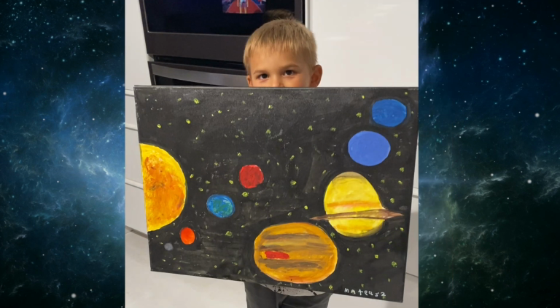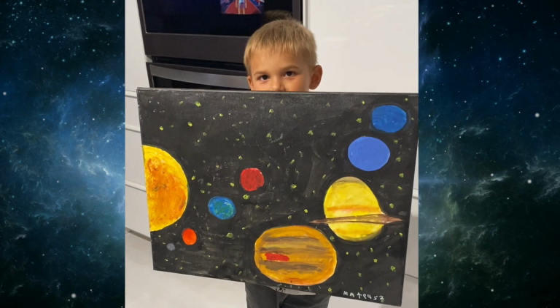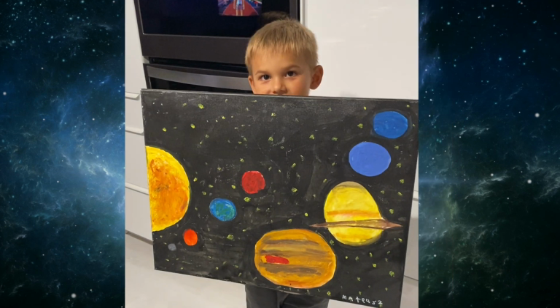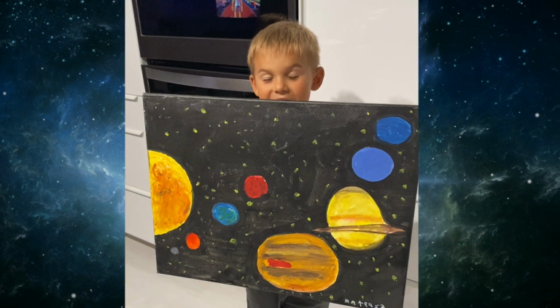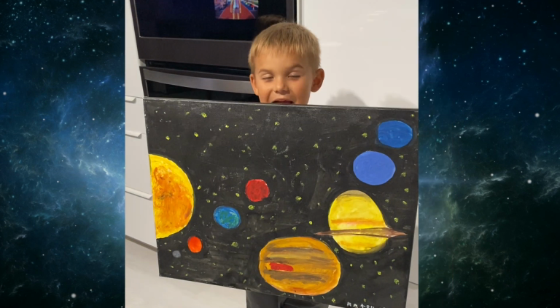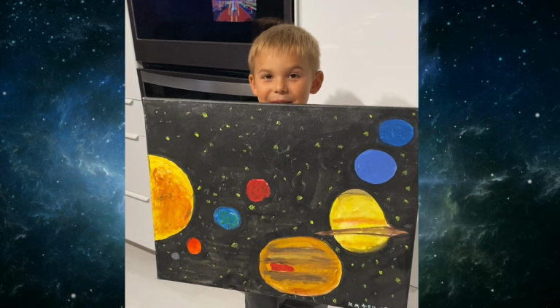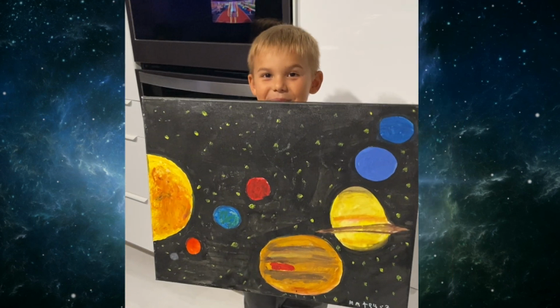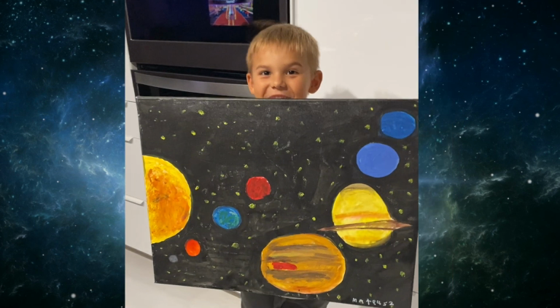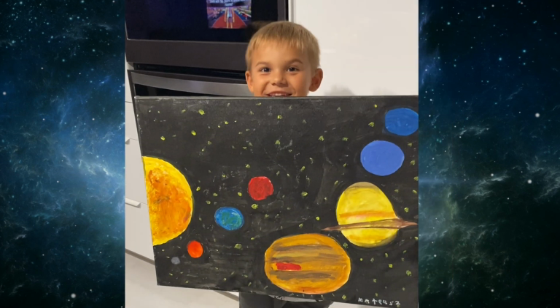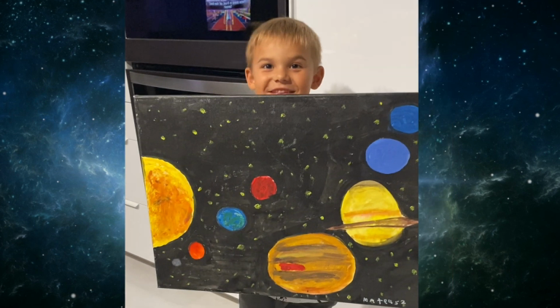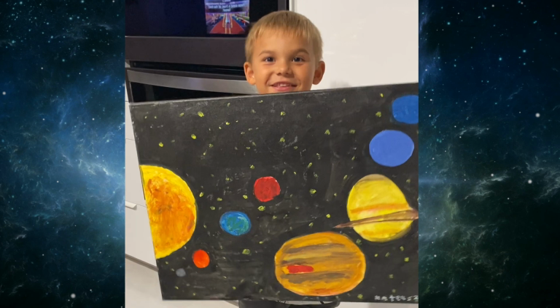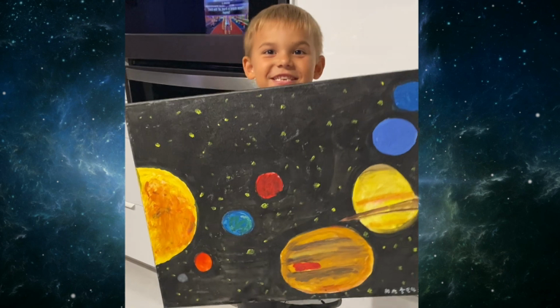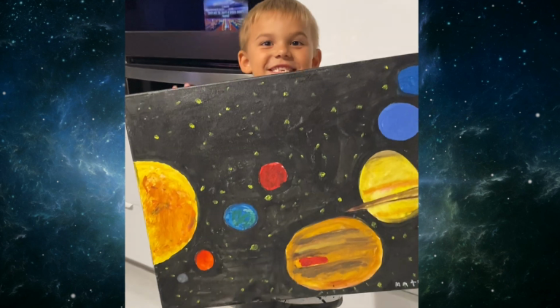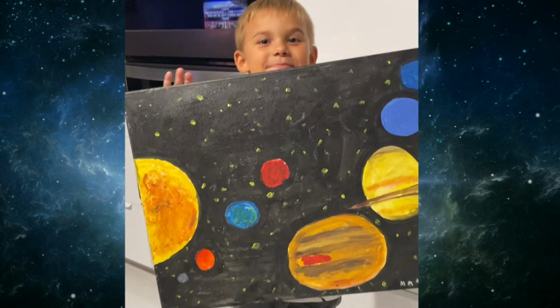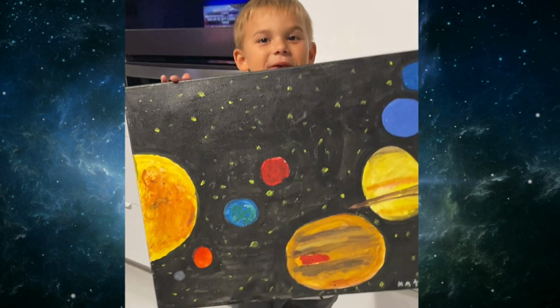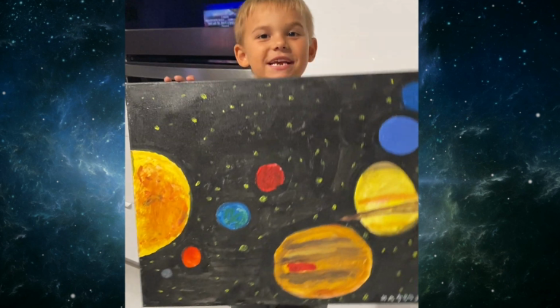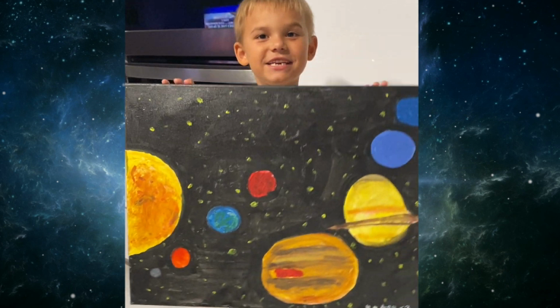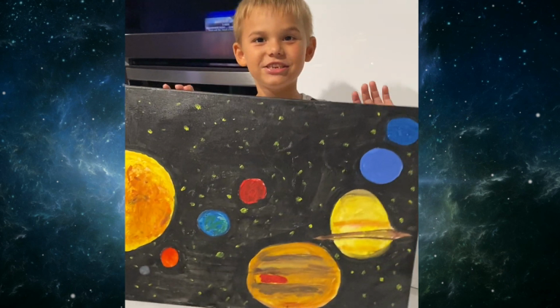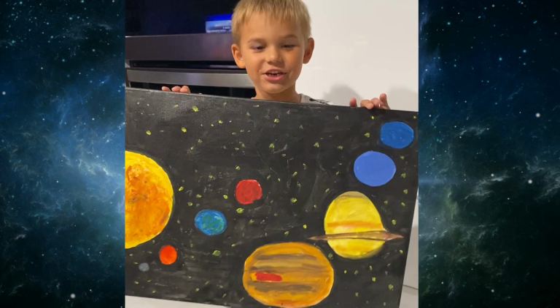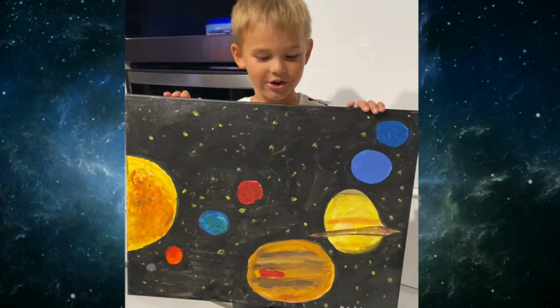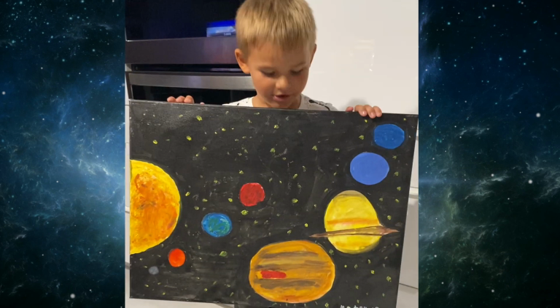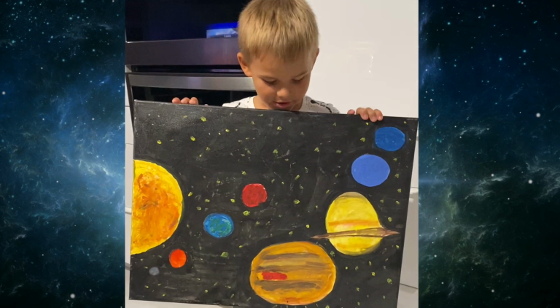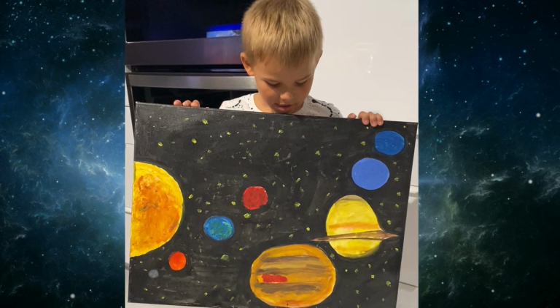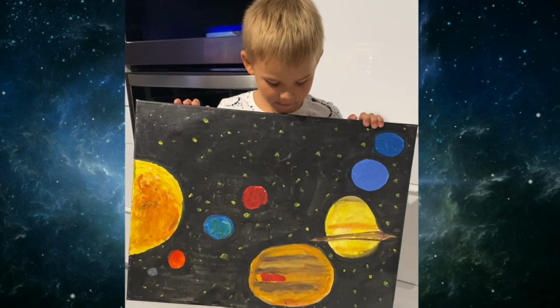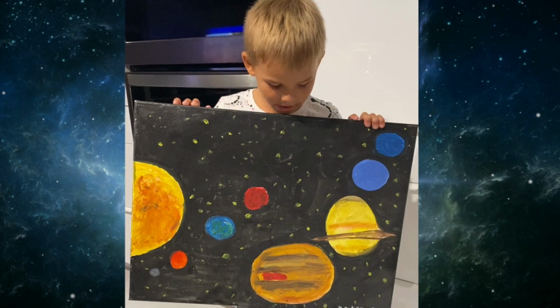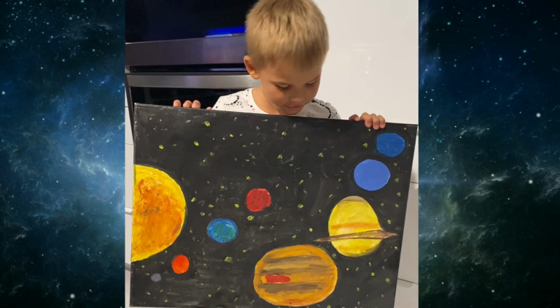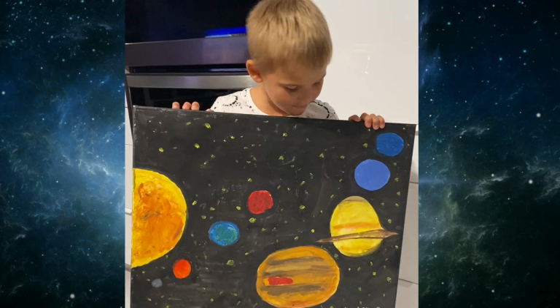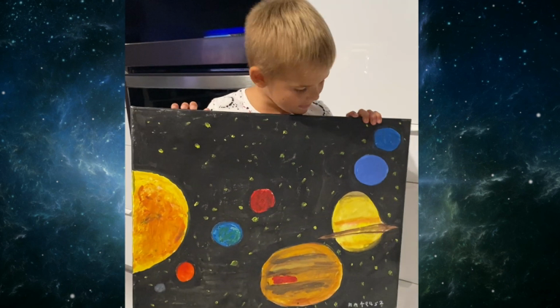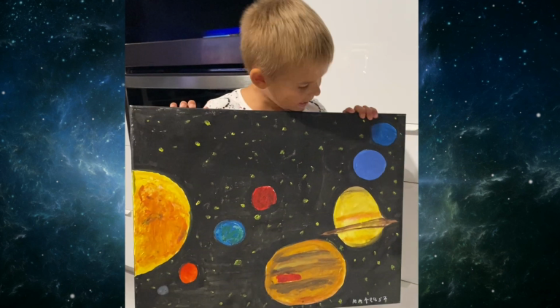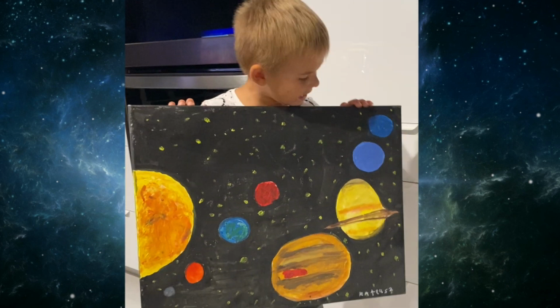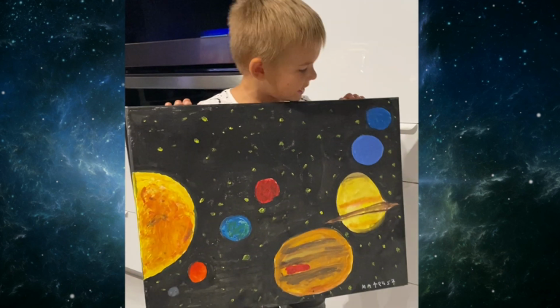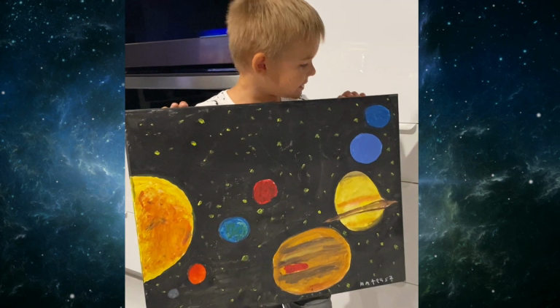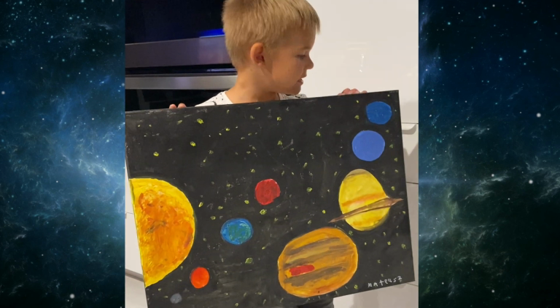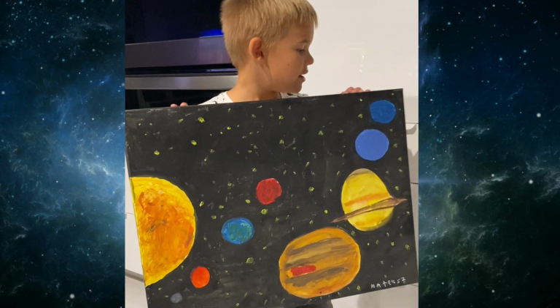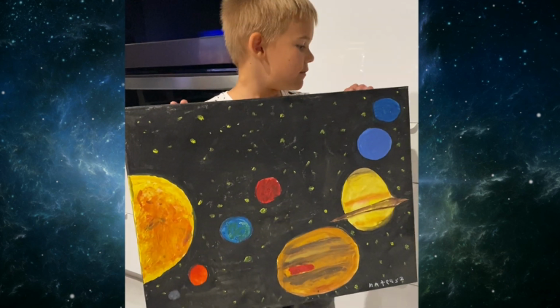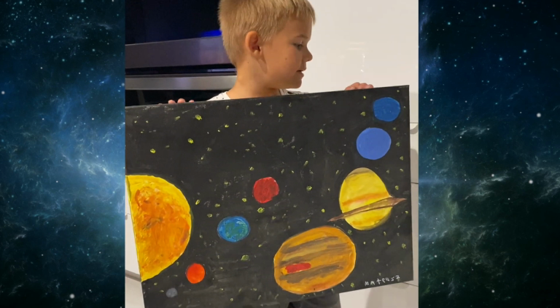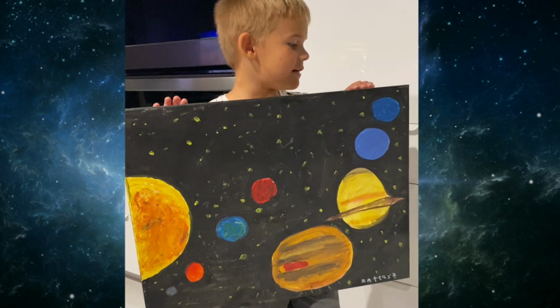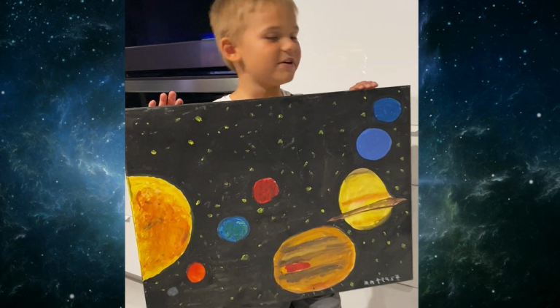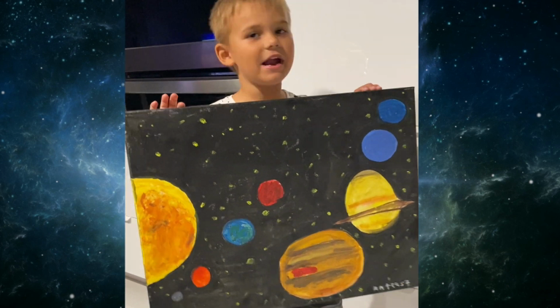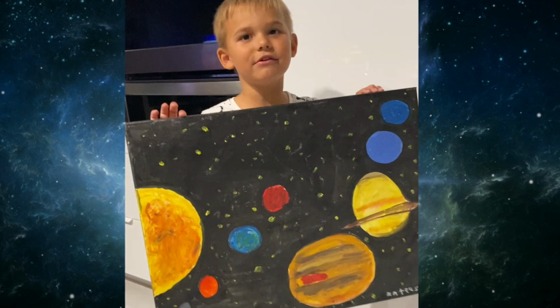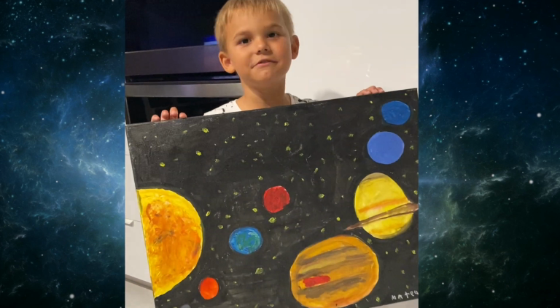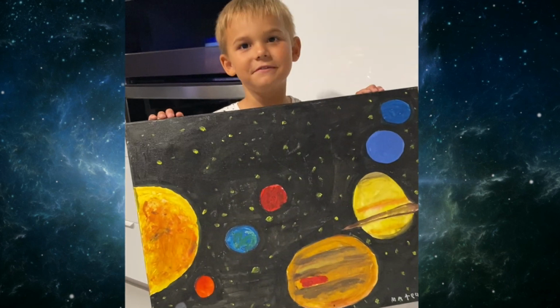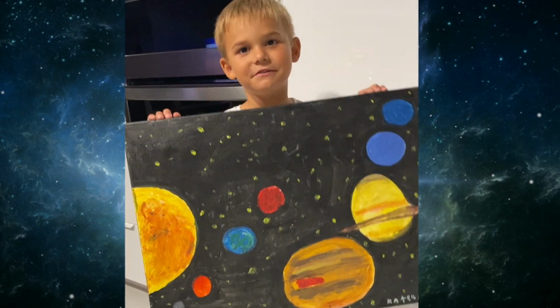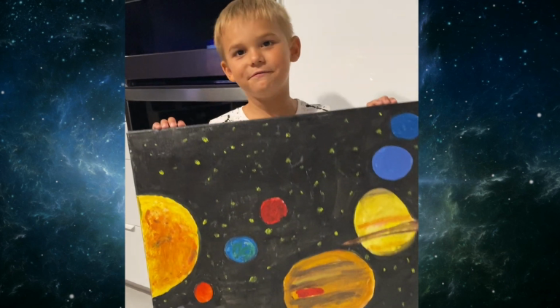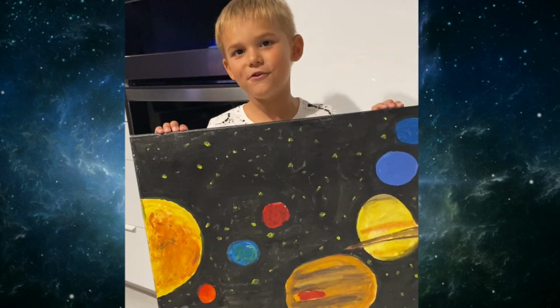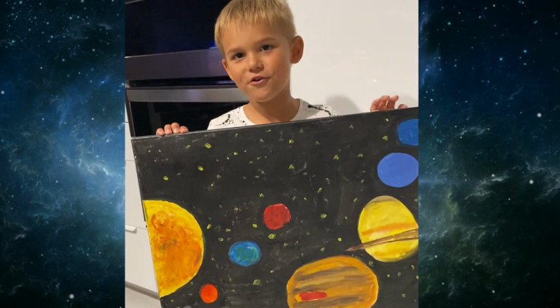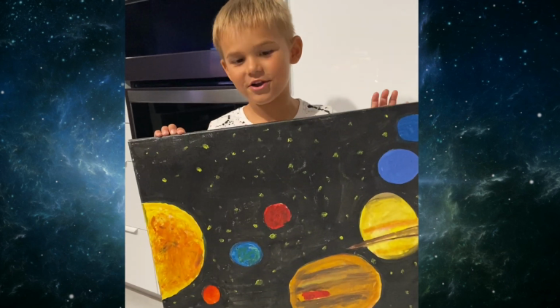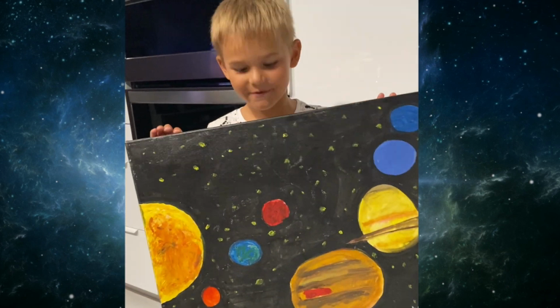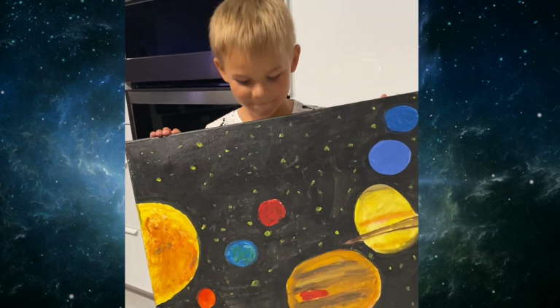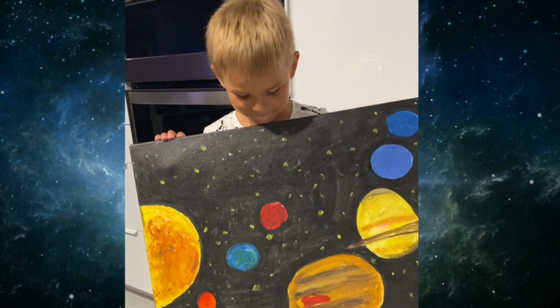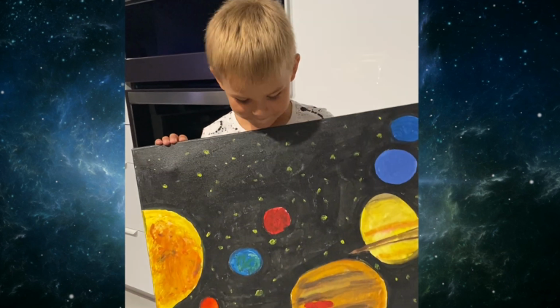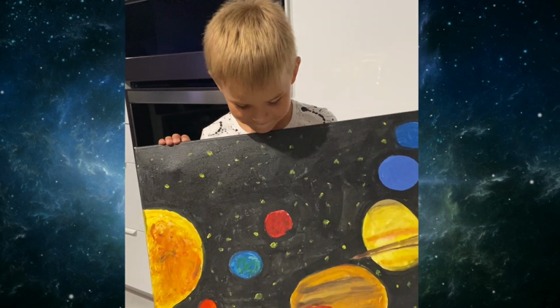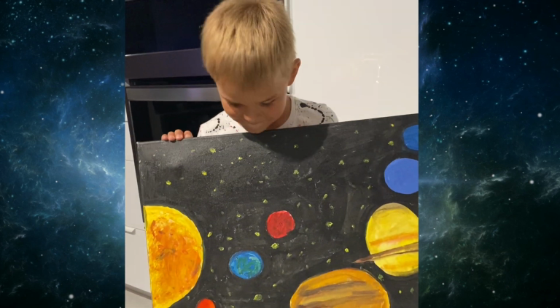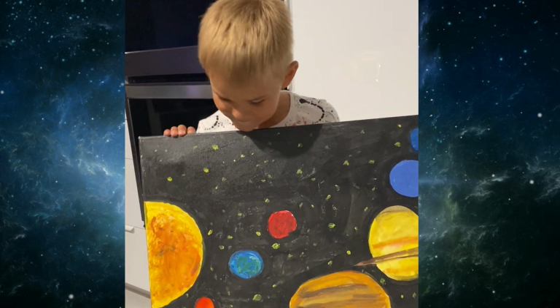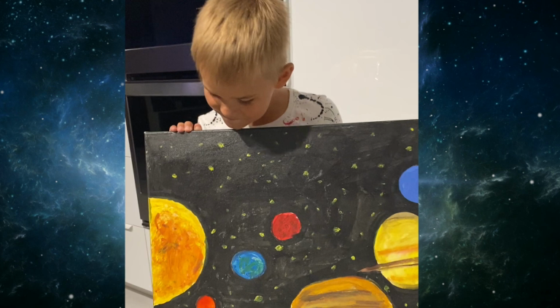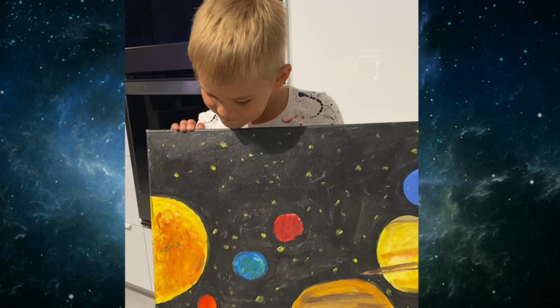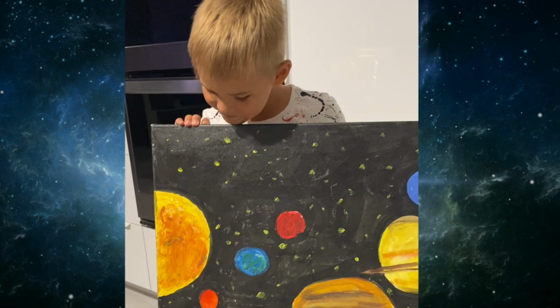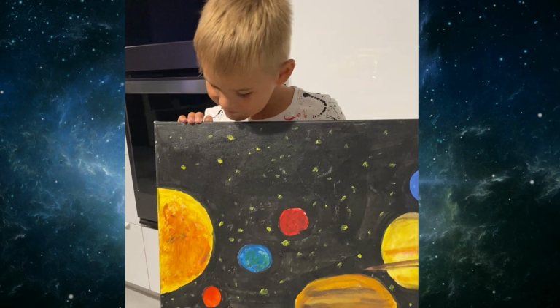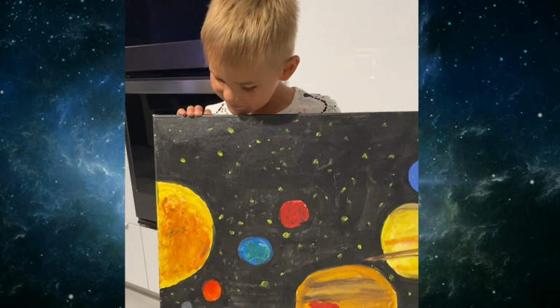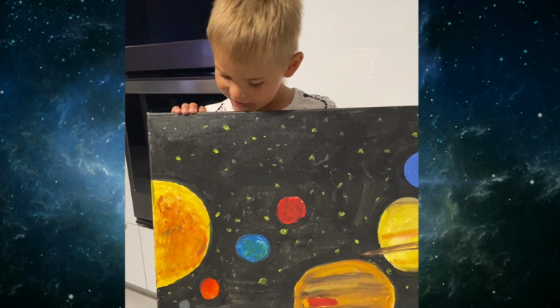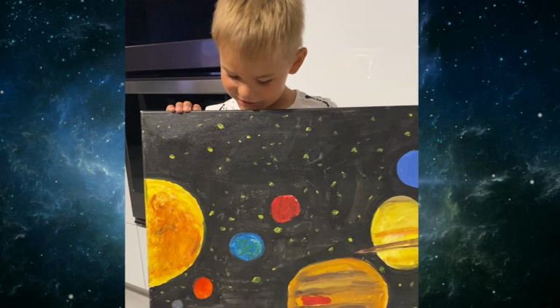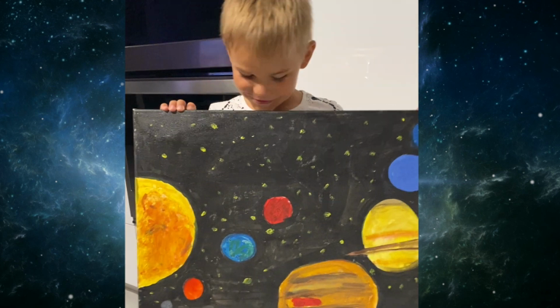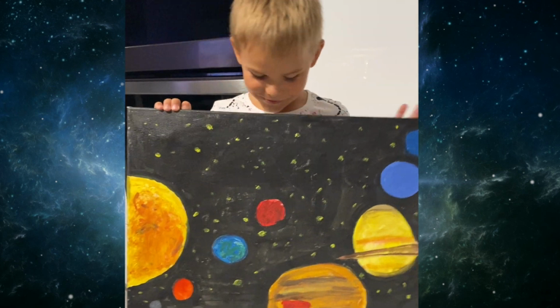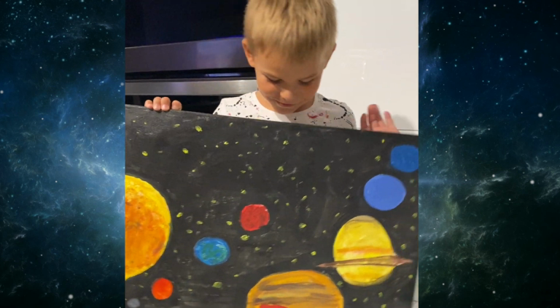I painted this picture about the planets whenever I was four. It's cool.